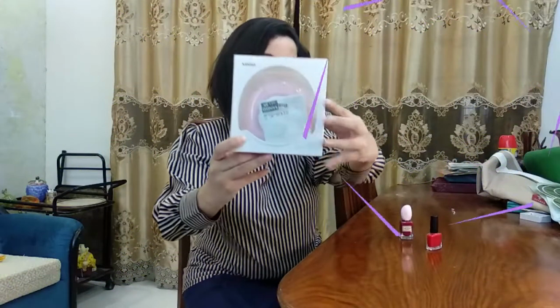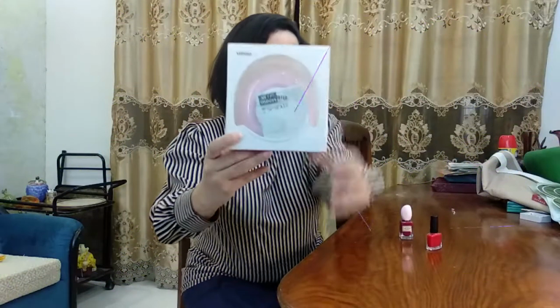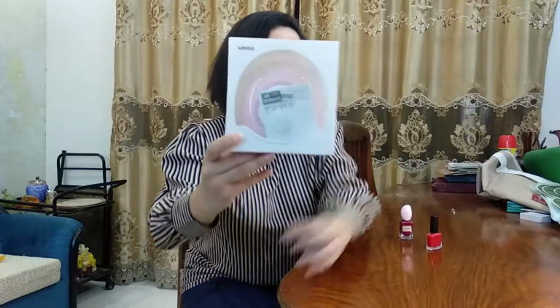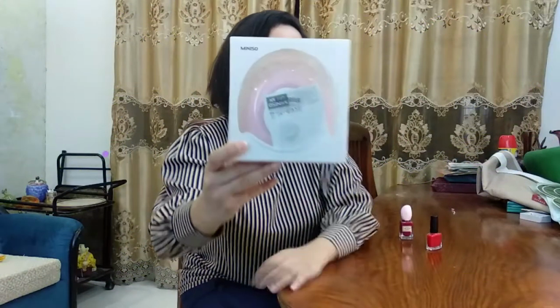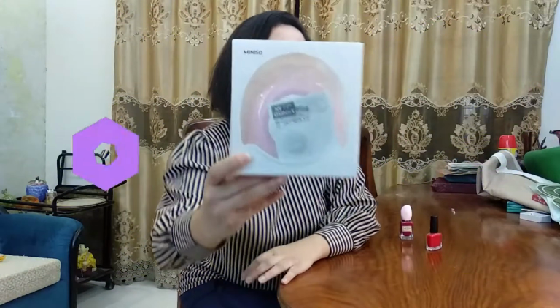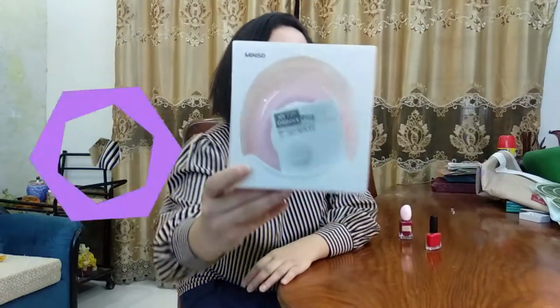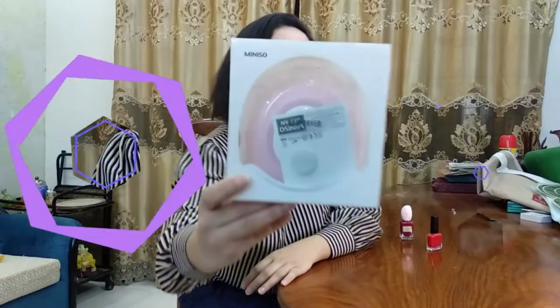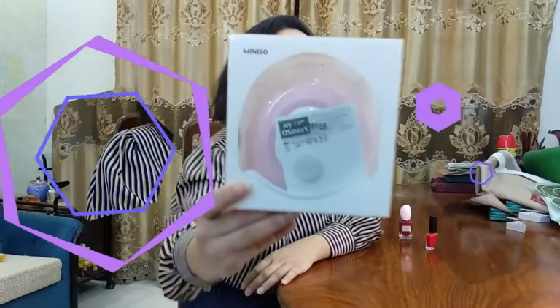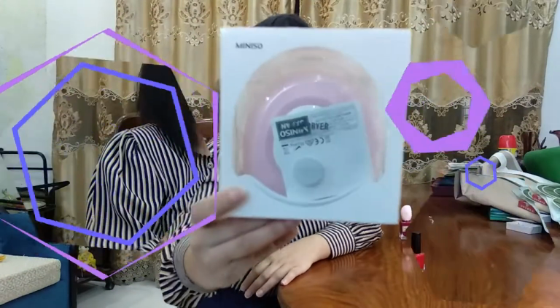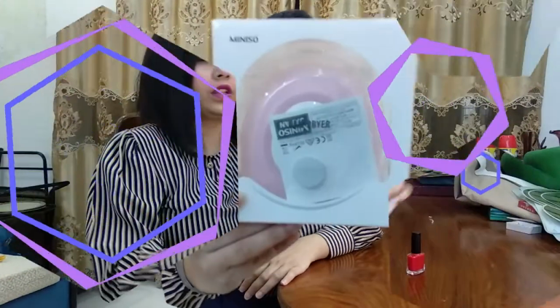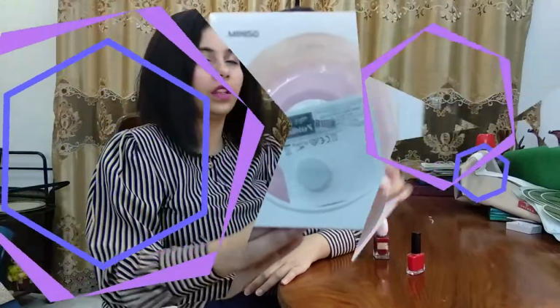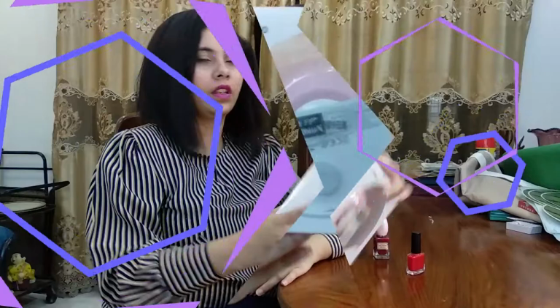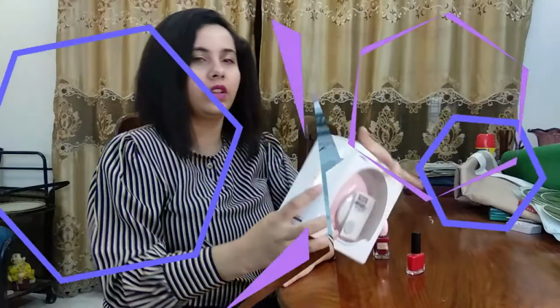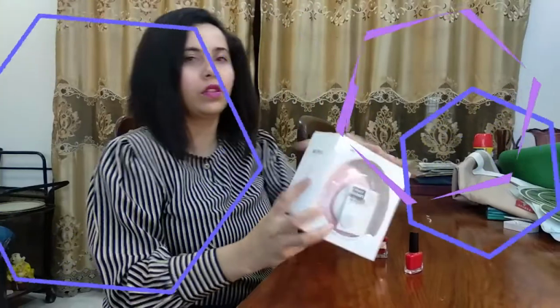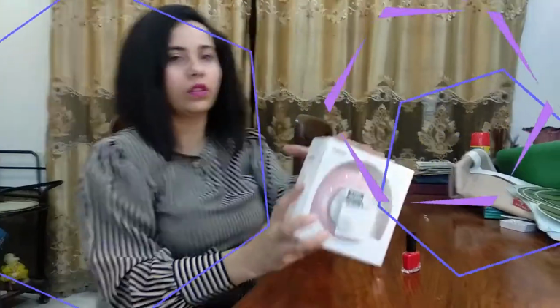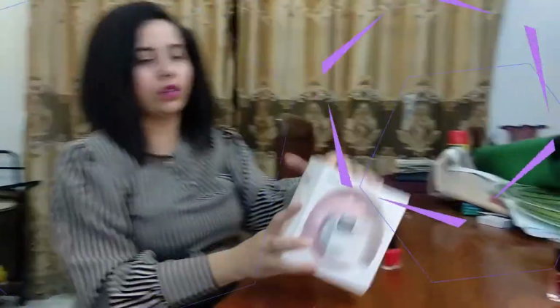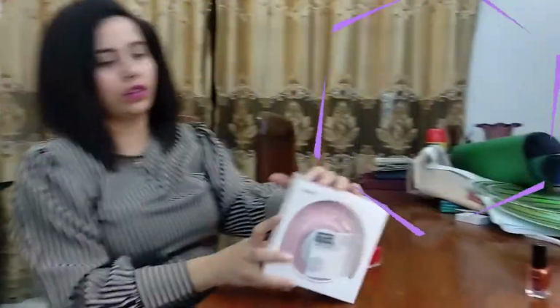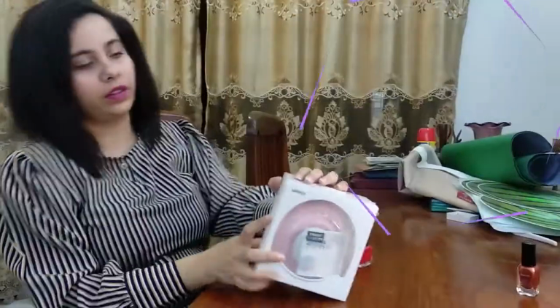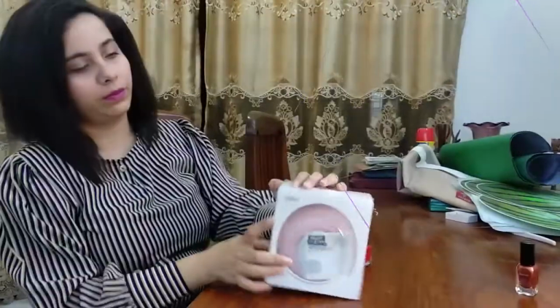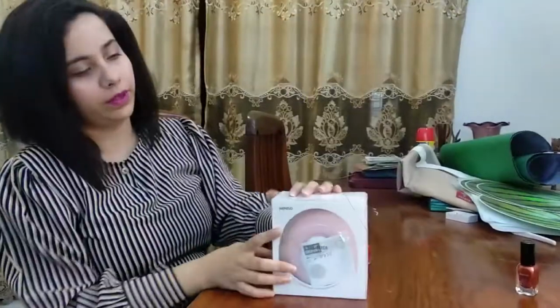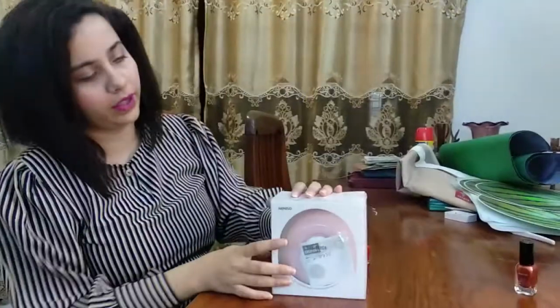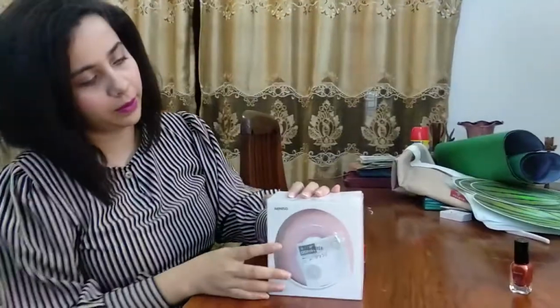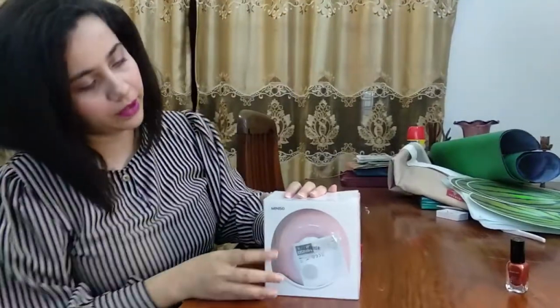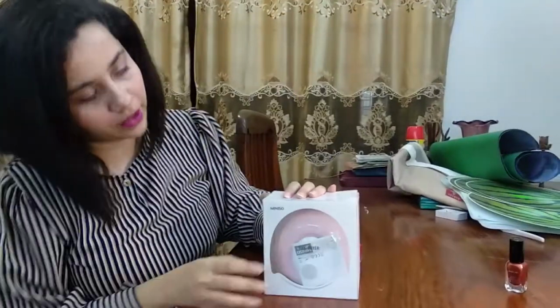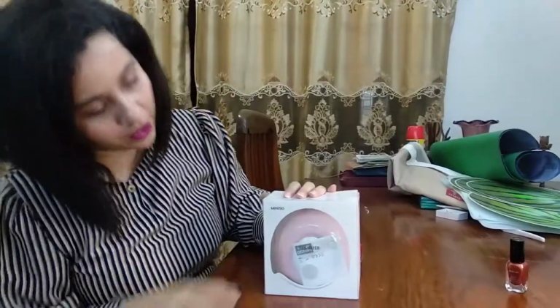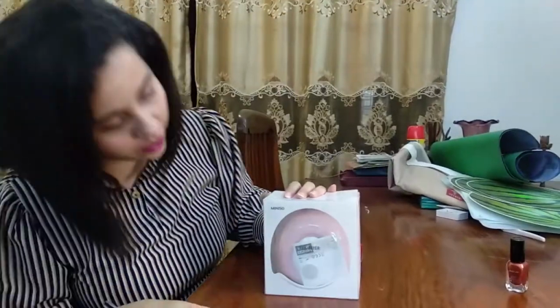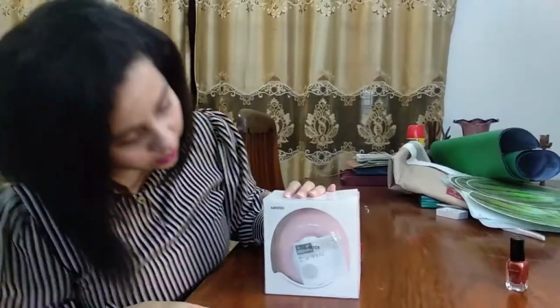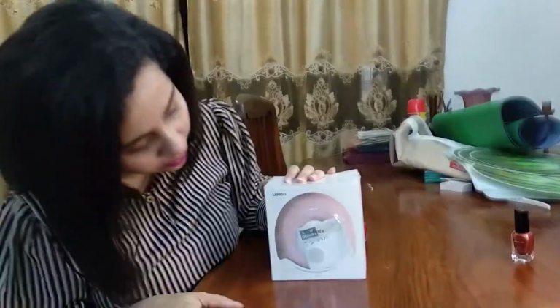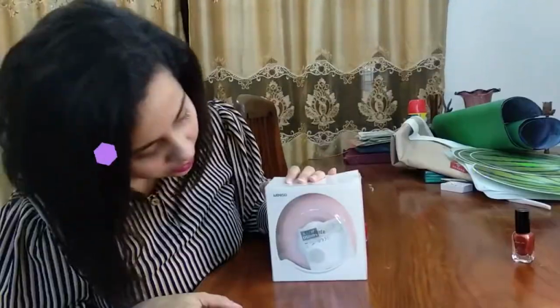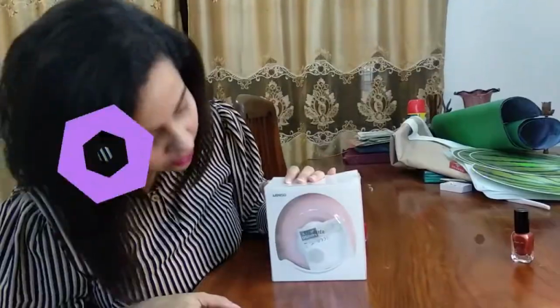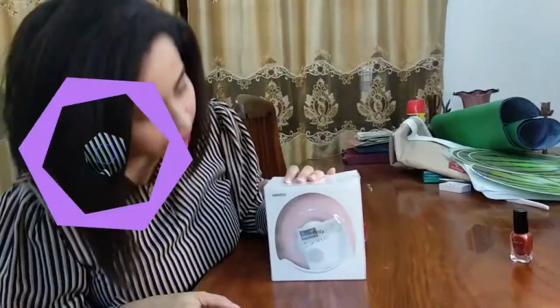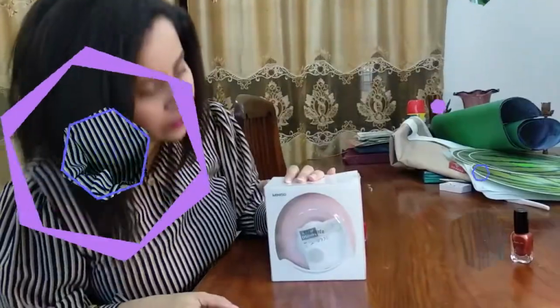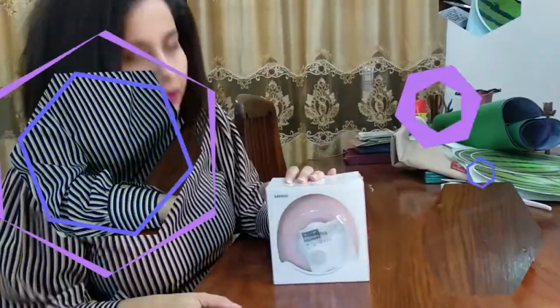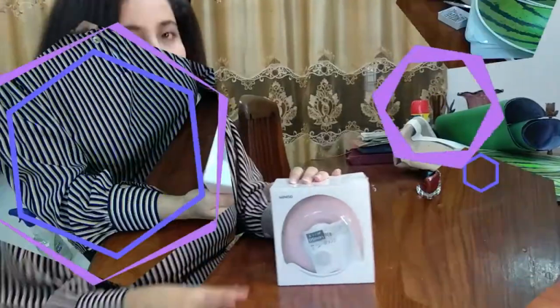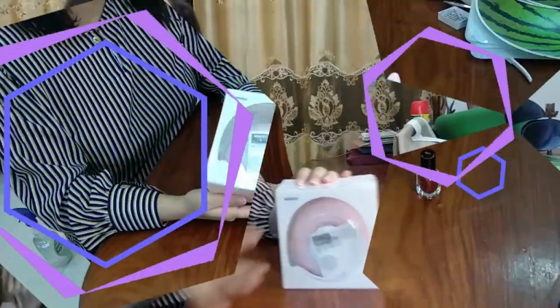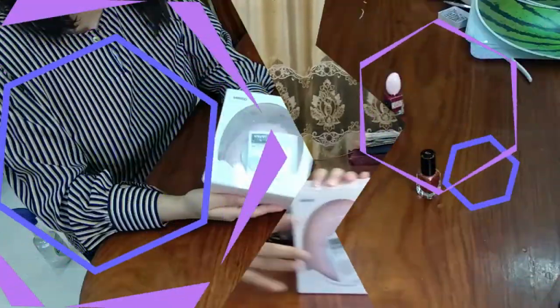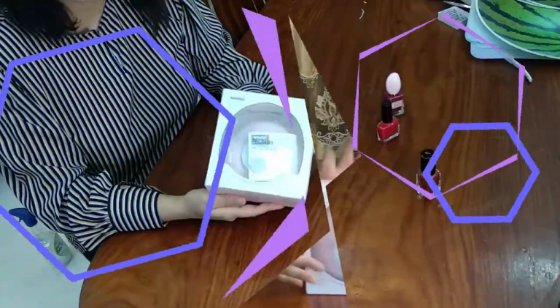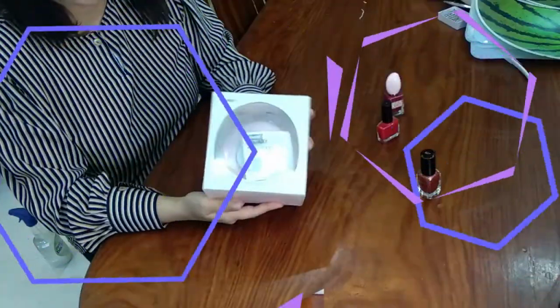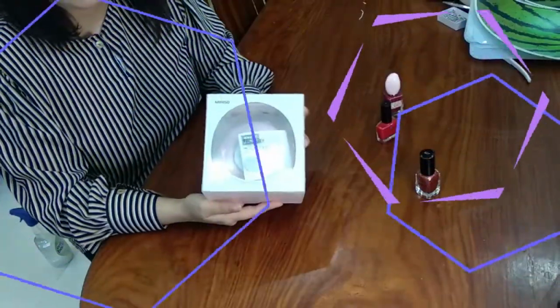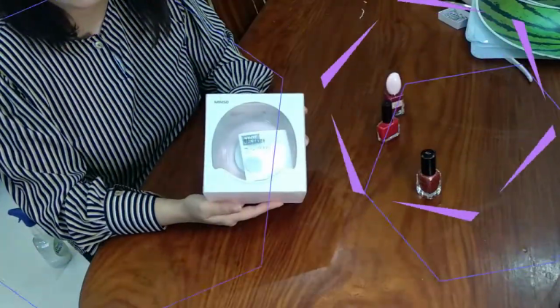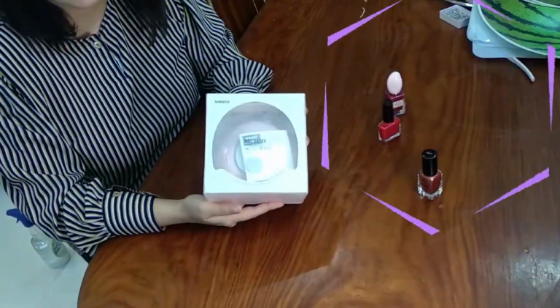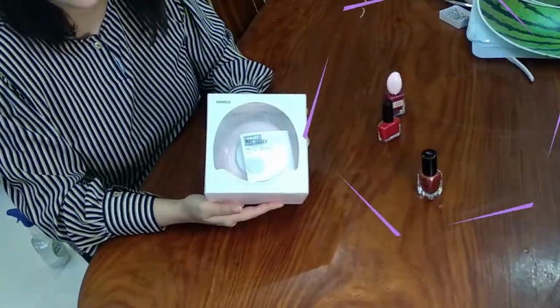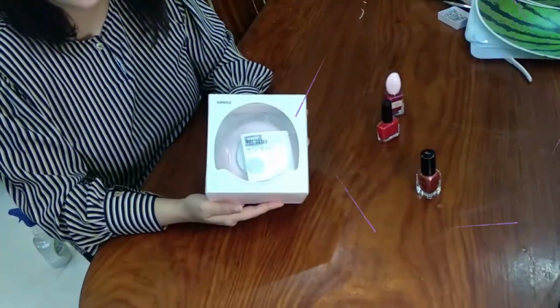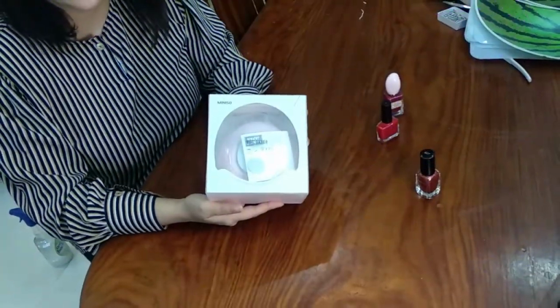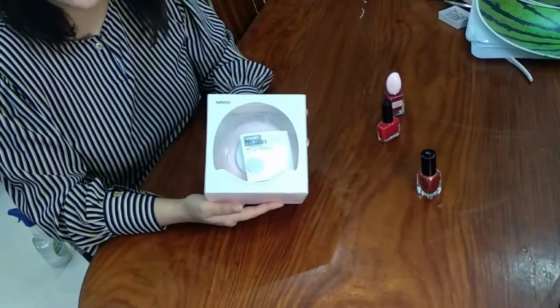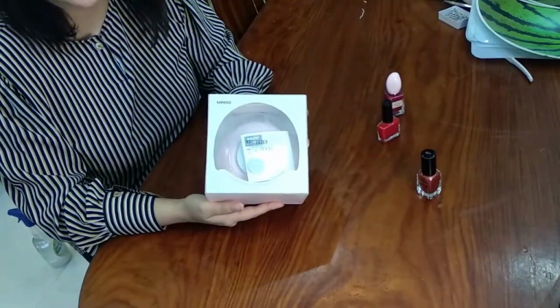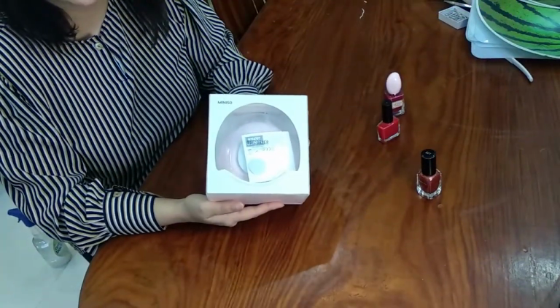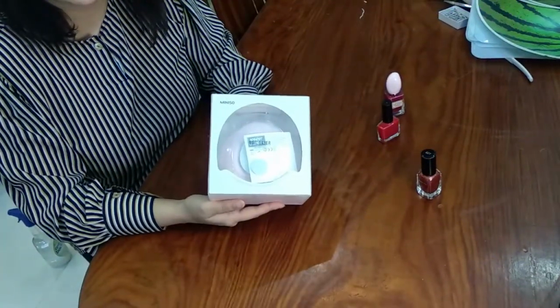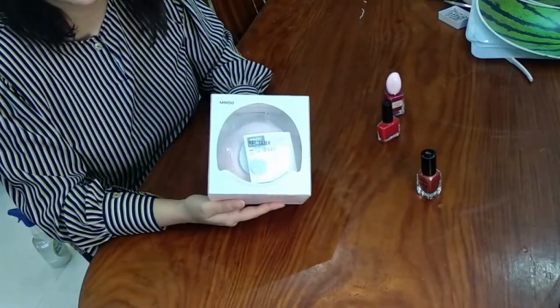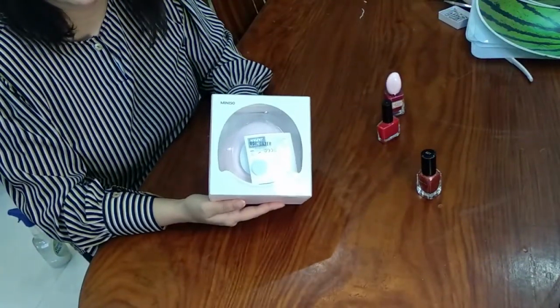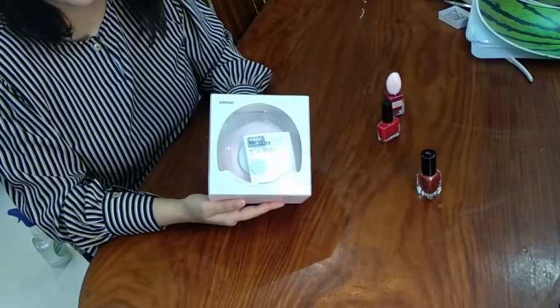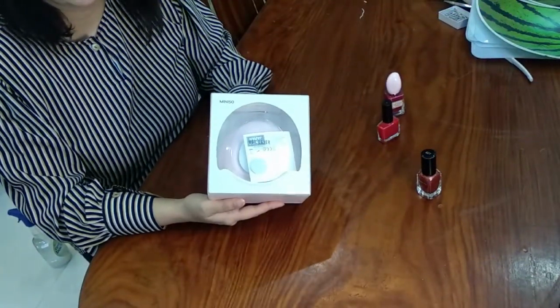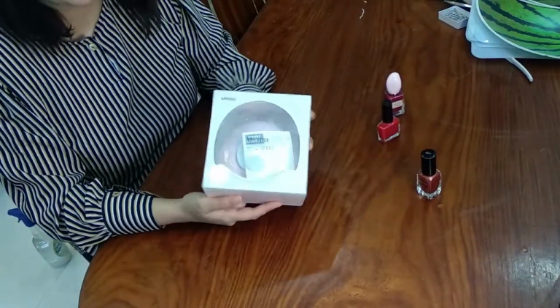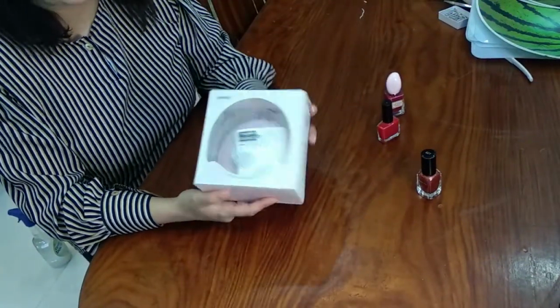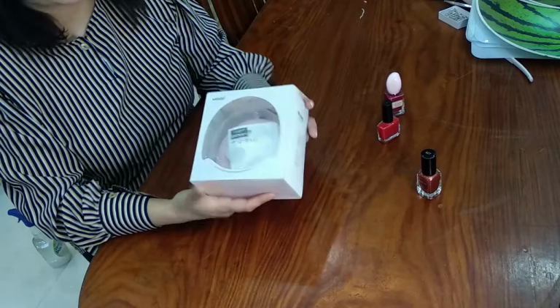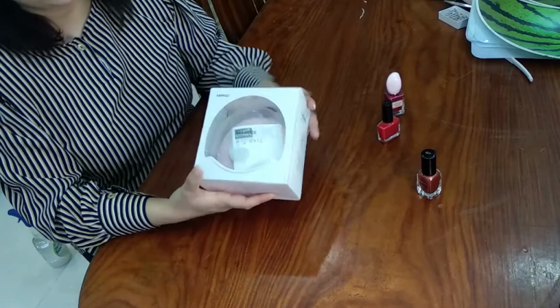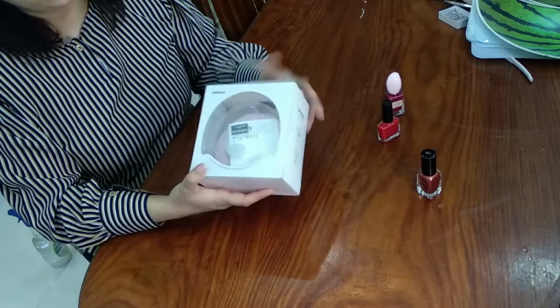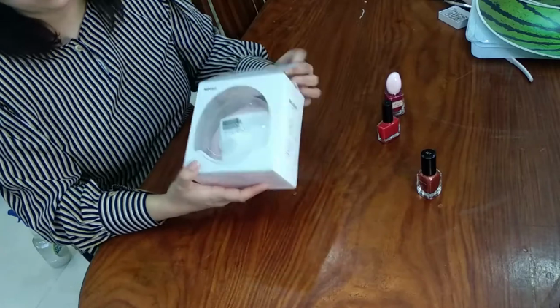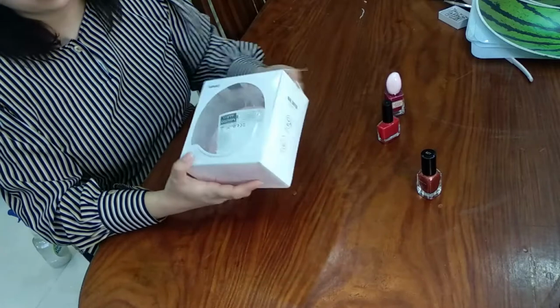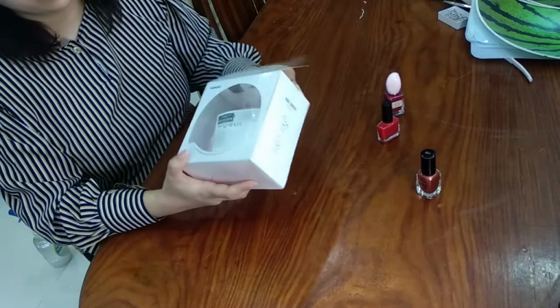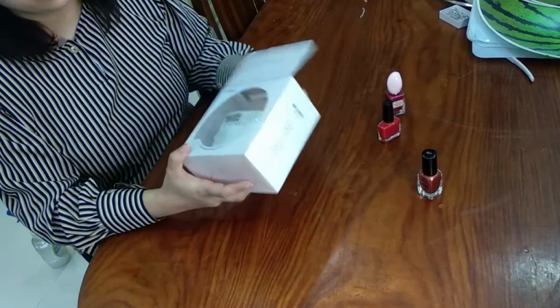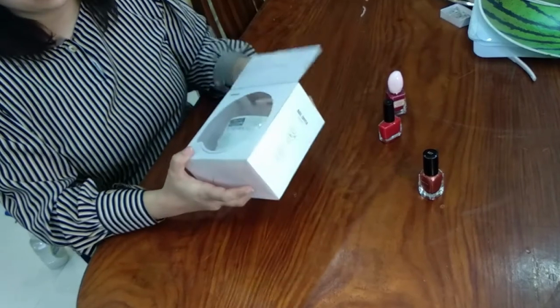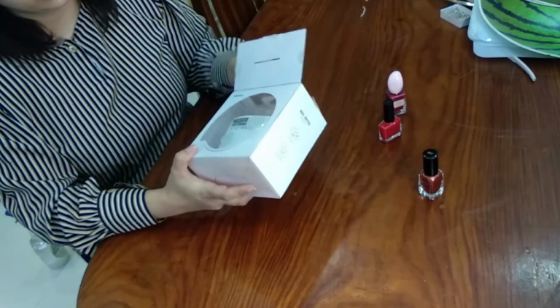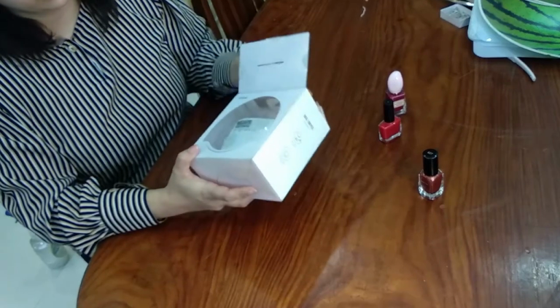Hello guys, welcome to a new episode of Trendy. Today we are going to review a nail dryer from Miniso.